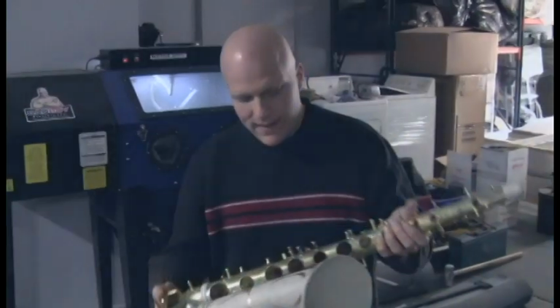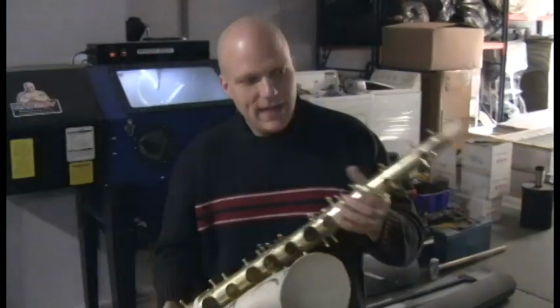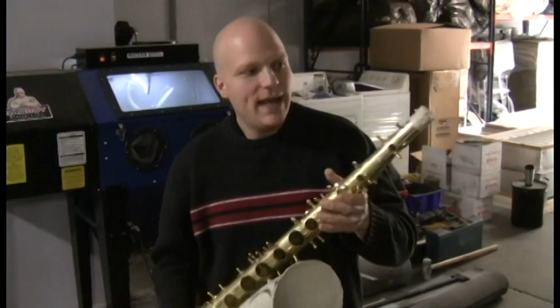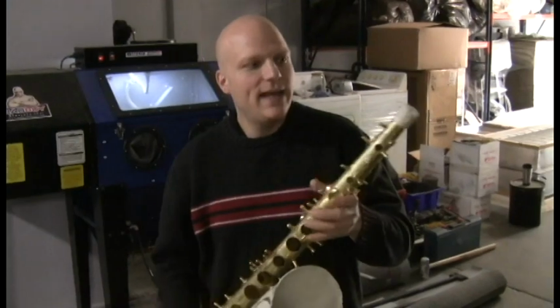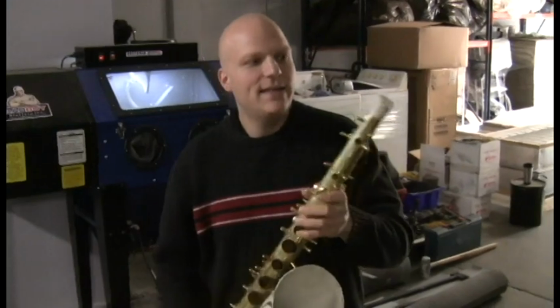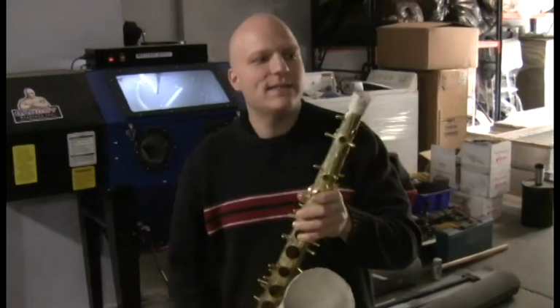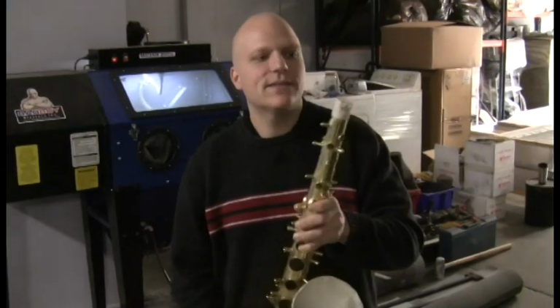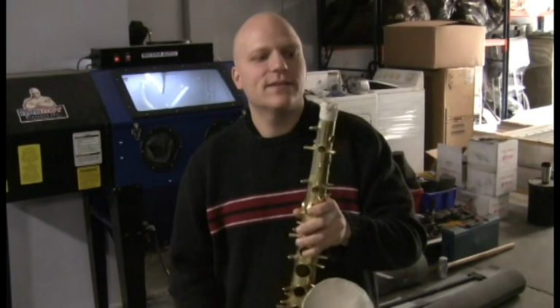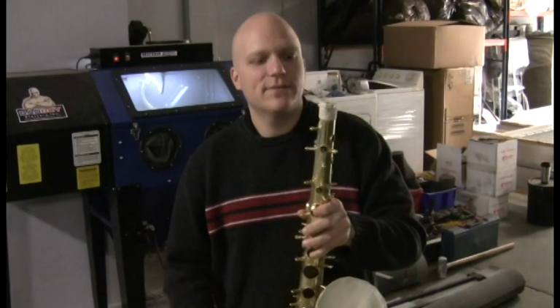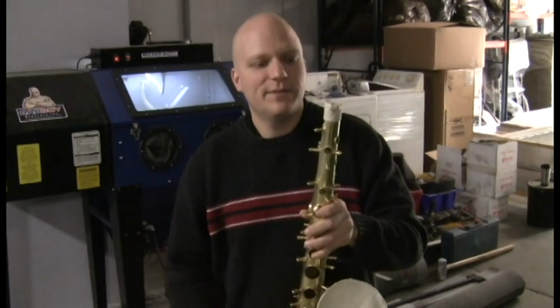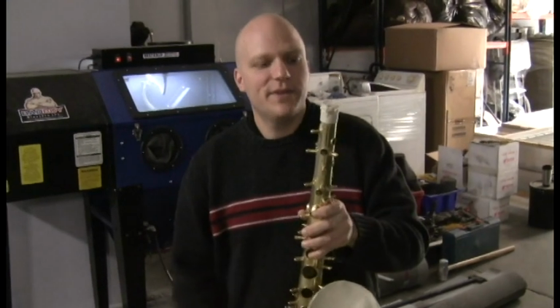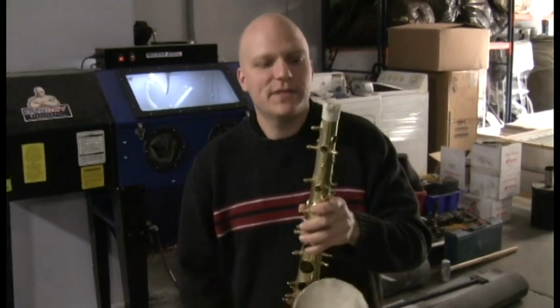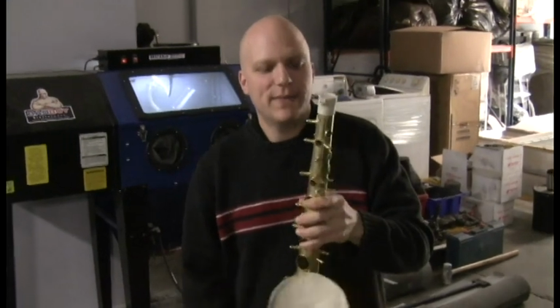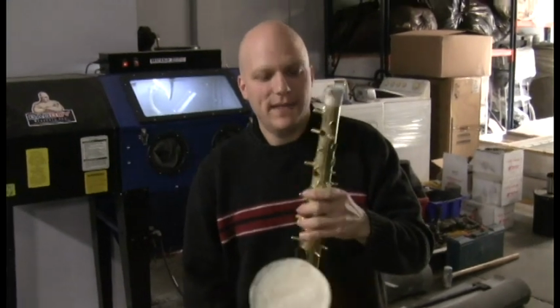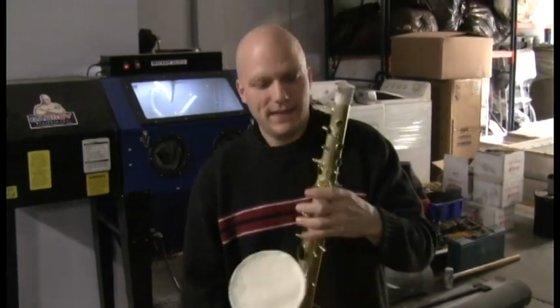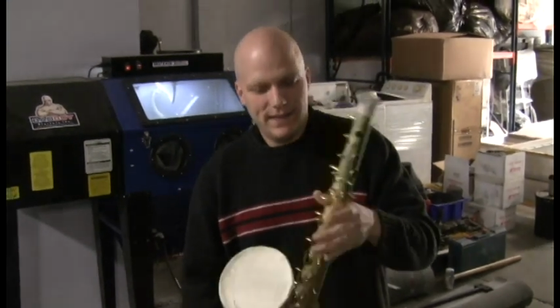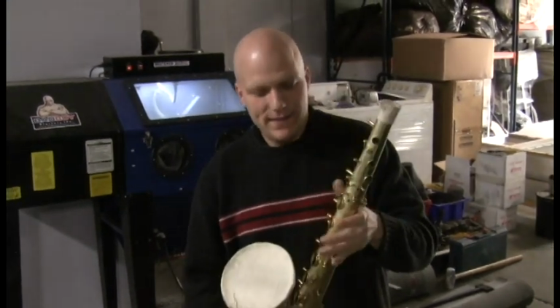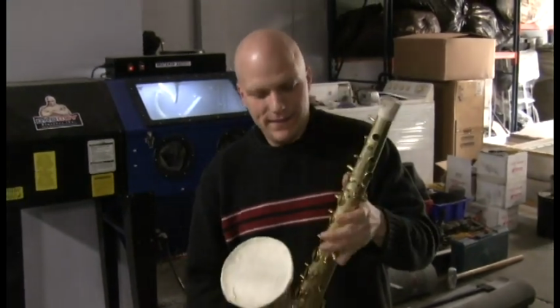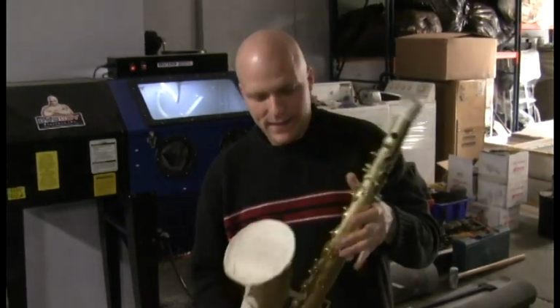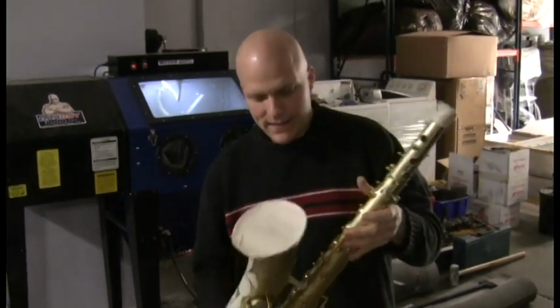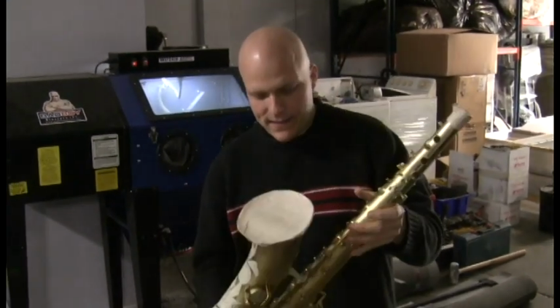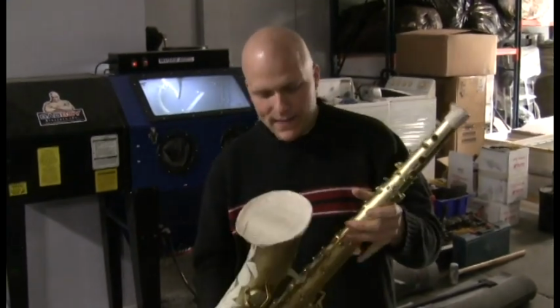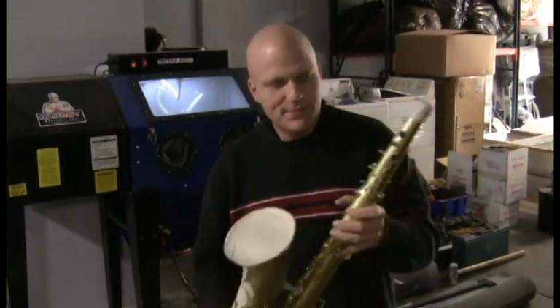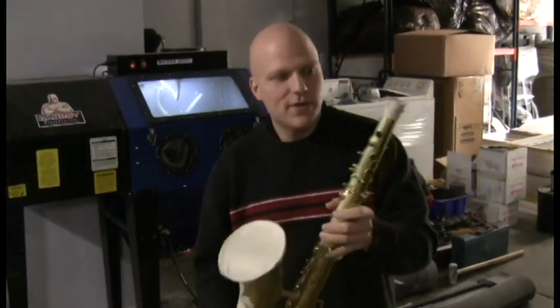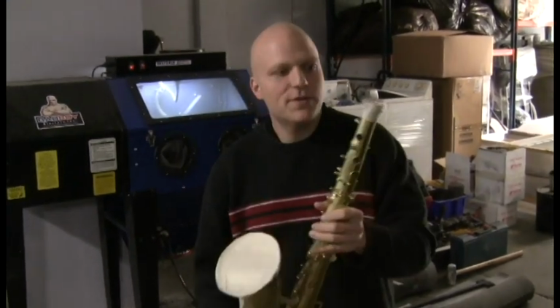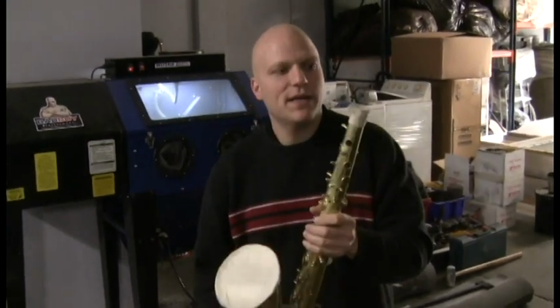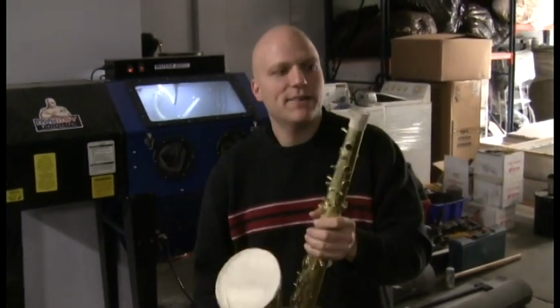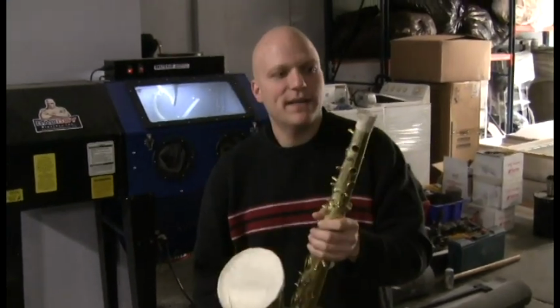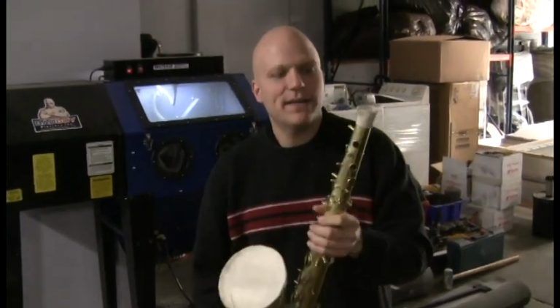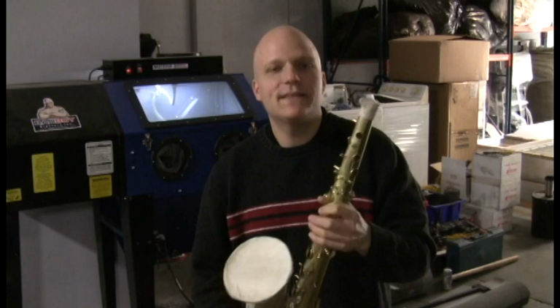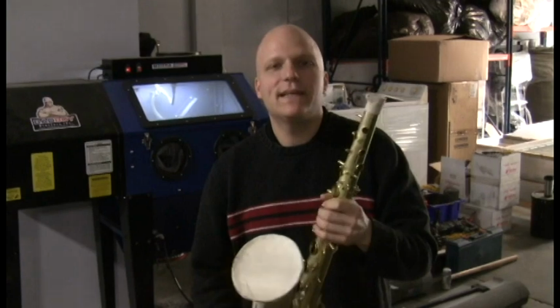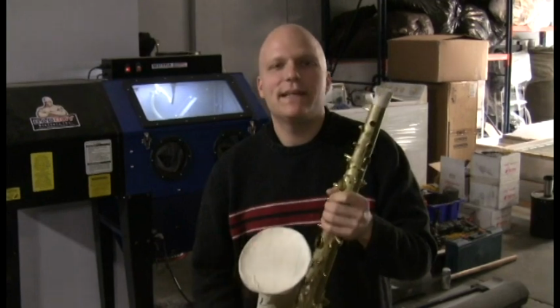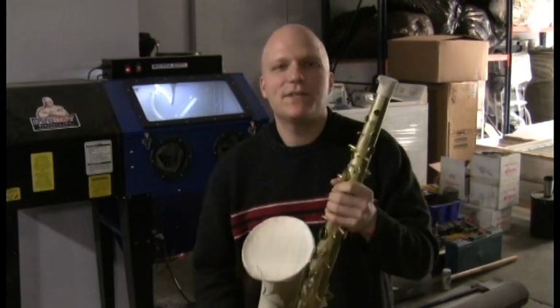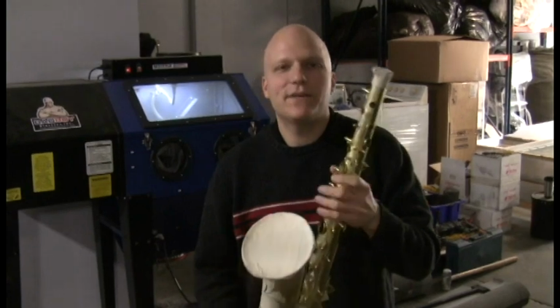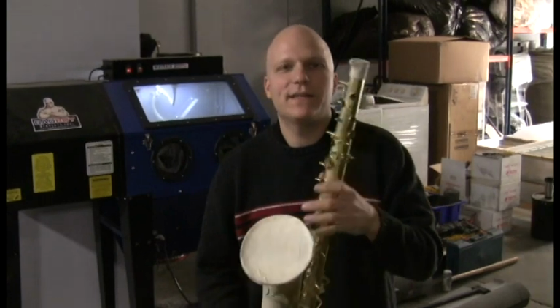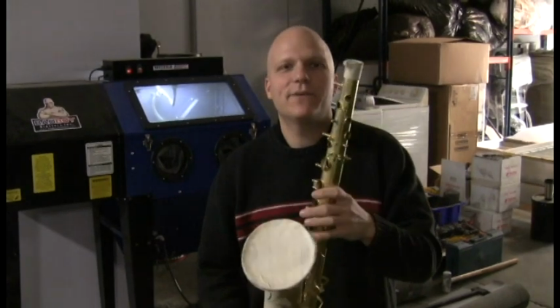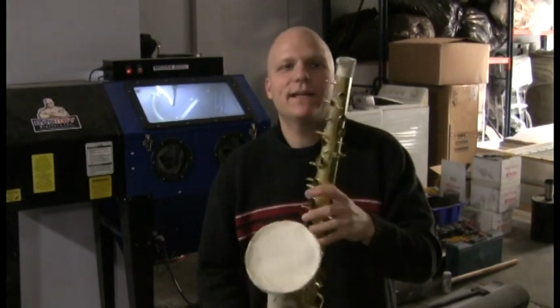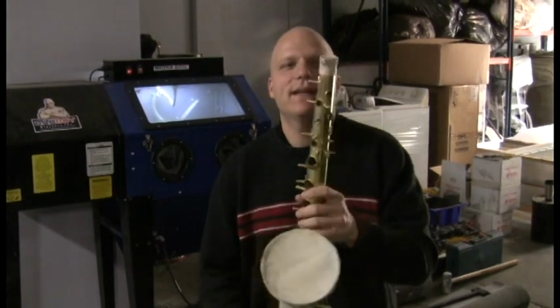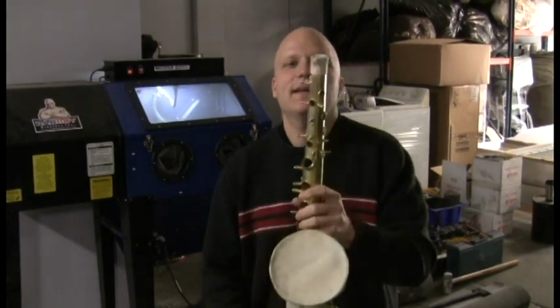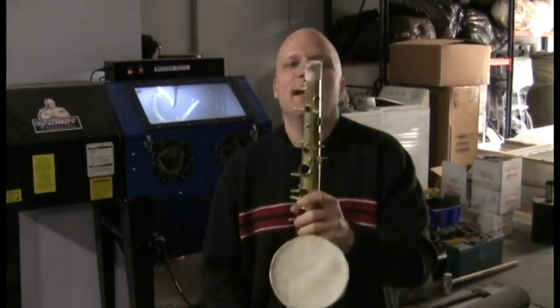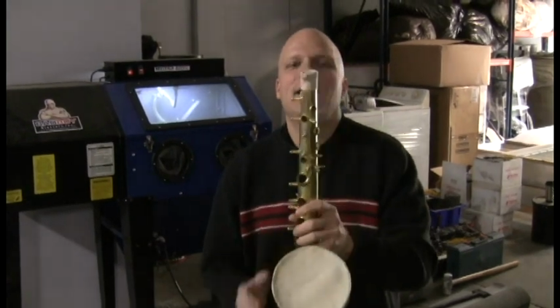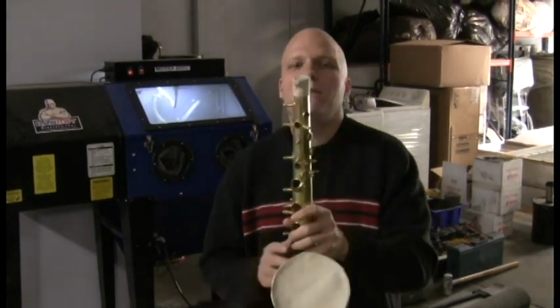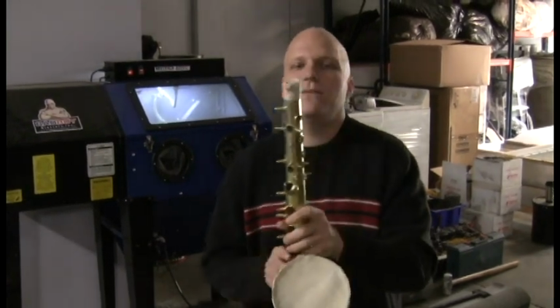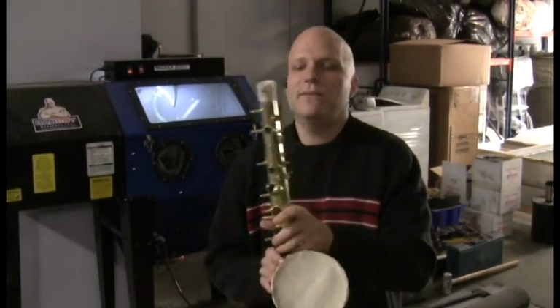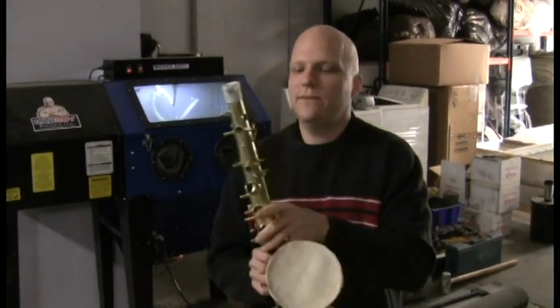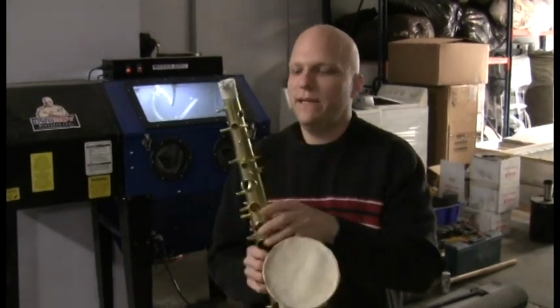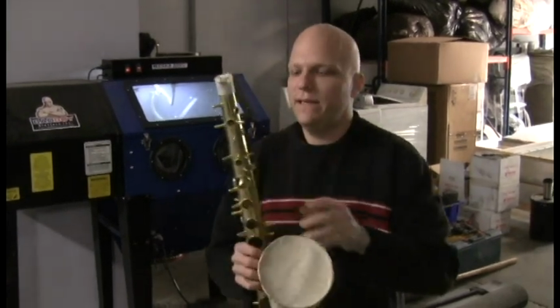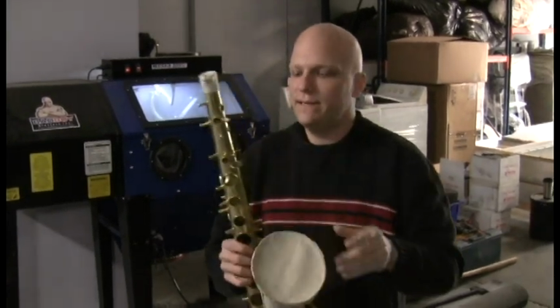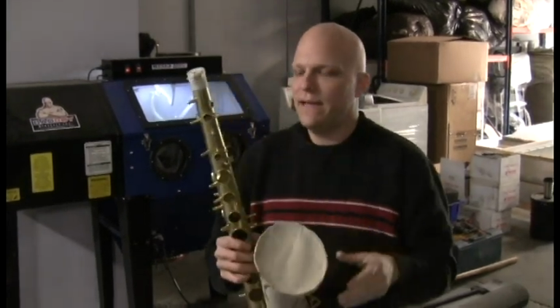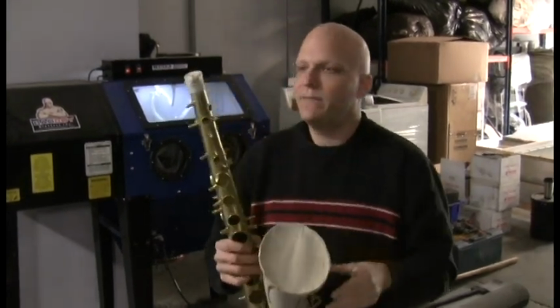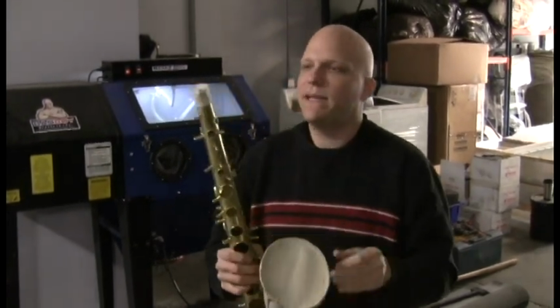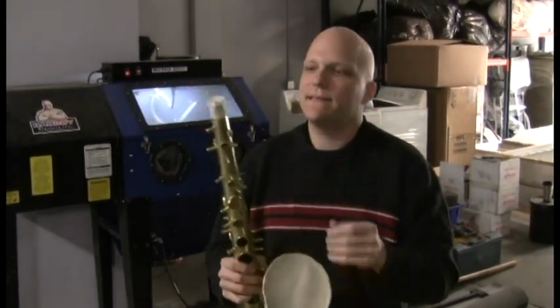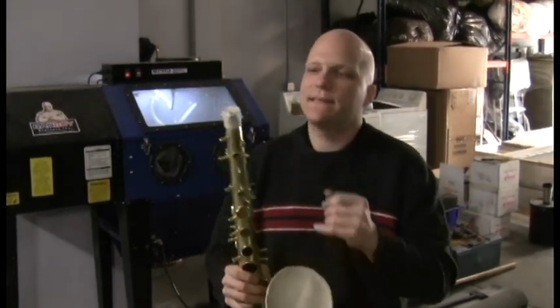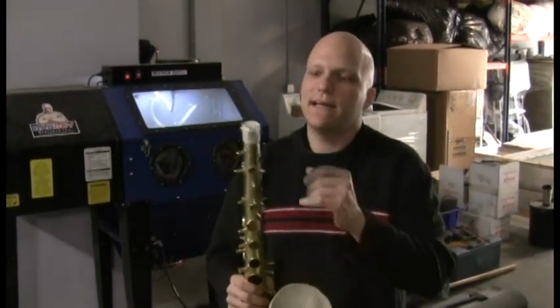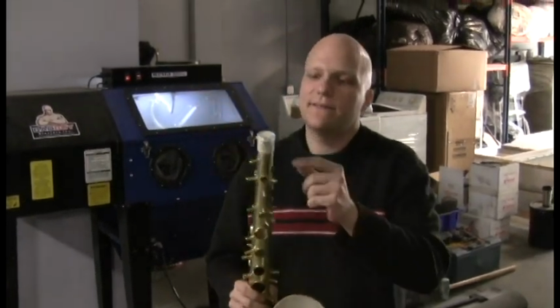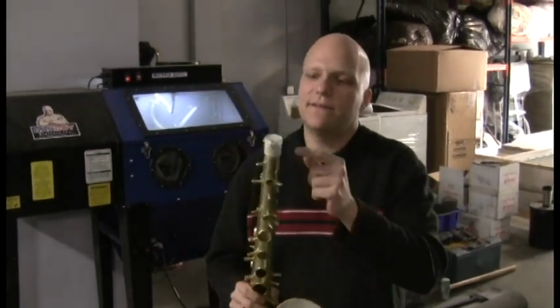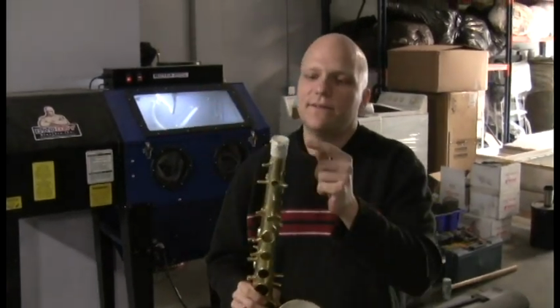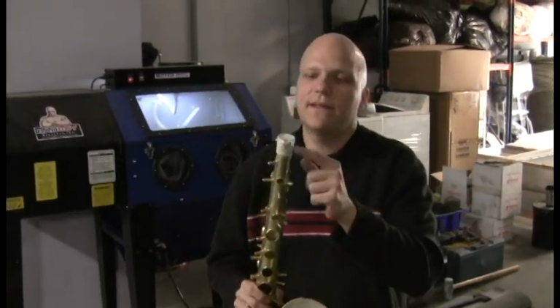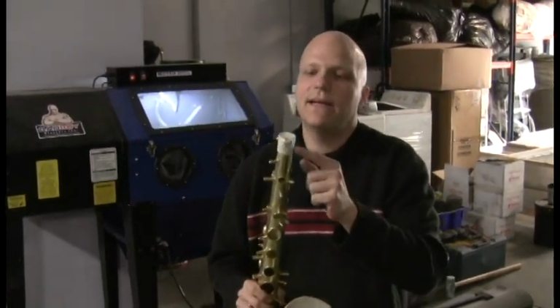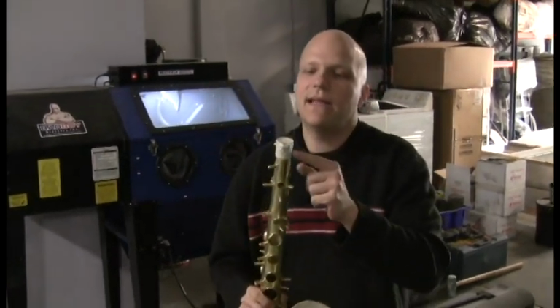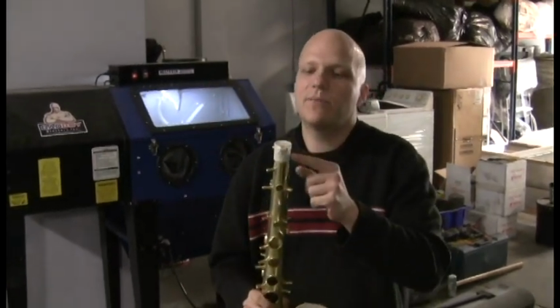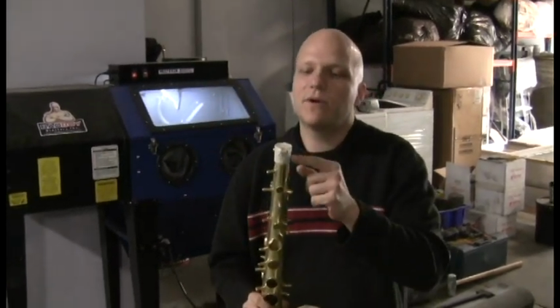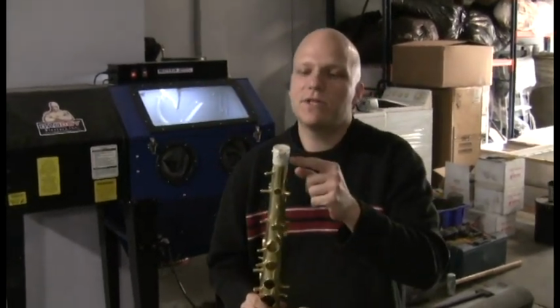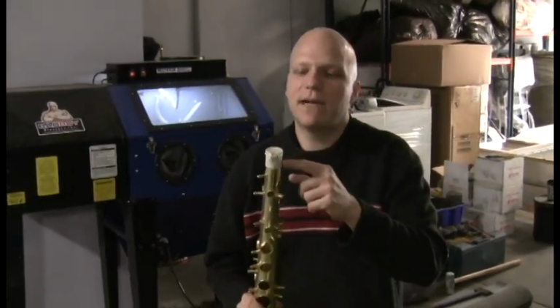Hey, this is Kurt with Music Medic at the Saks Pro Shop. I thought today I'd show you a quick how we sandblast a saxophone at the Pro Shop.